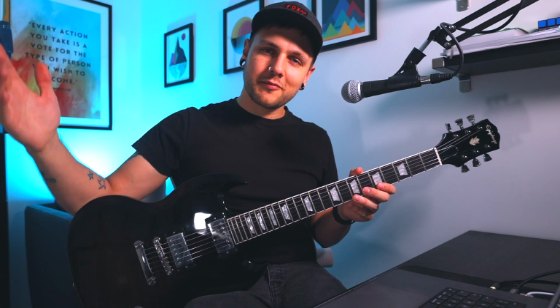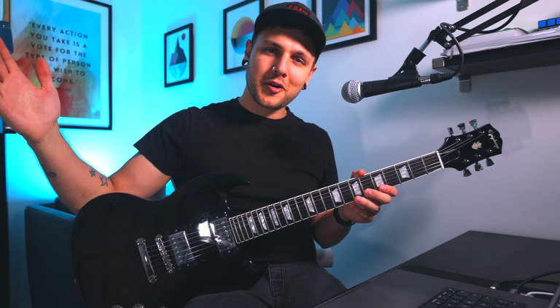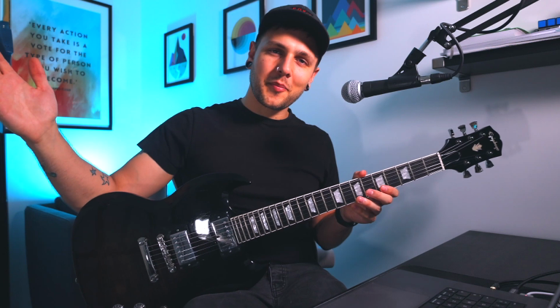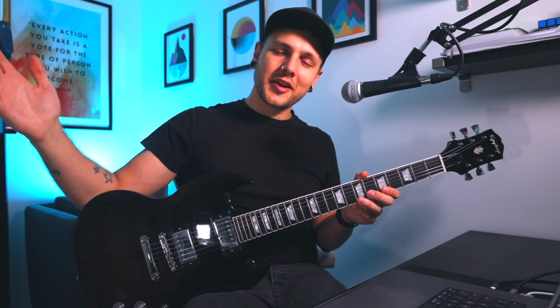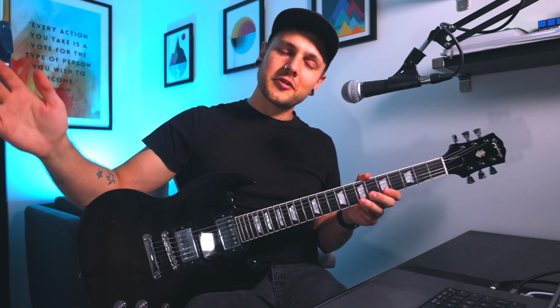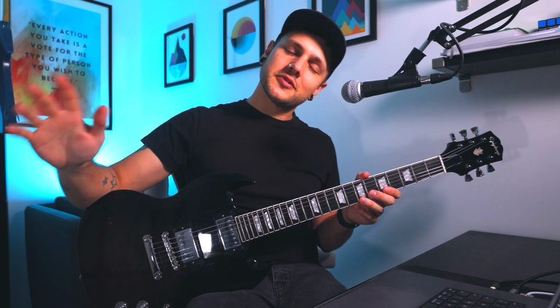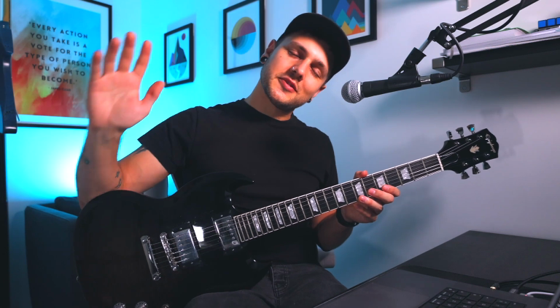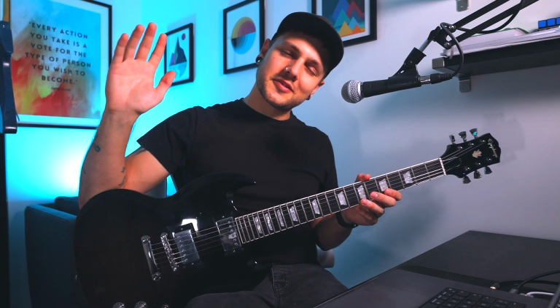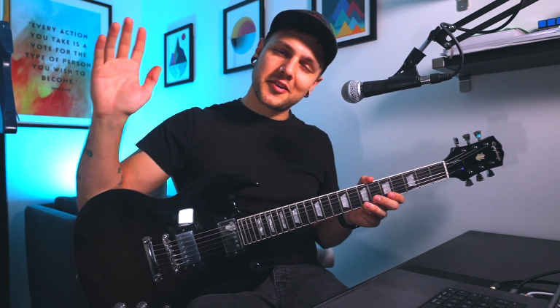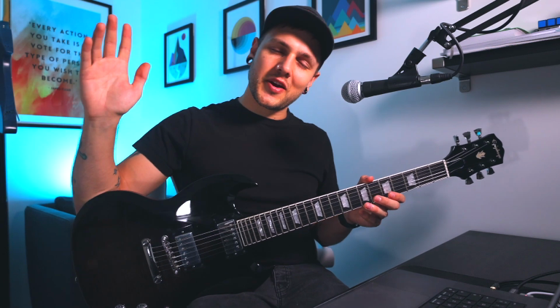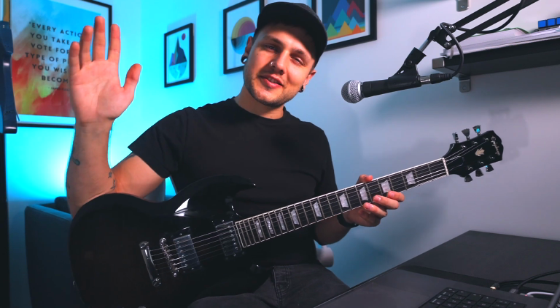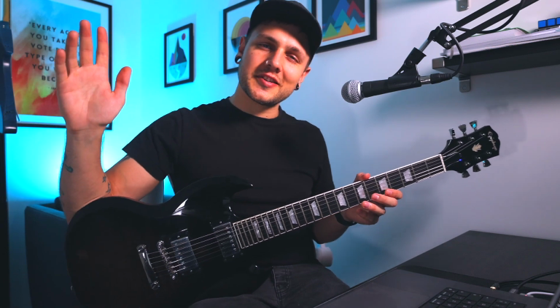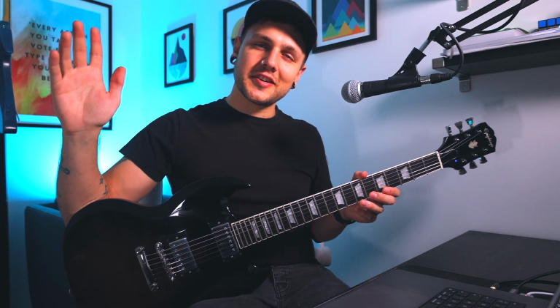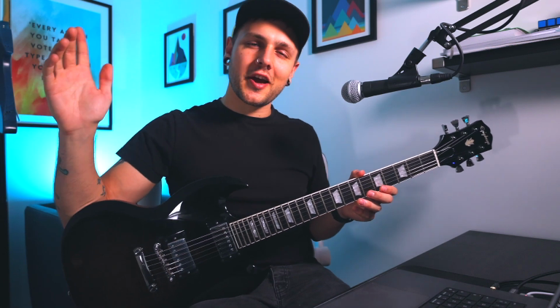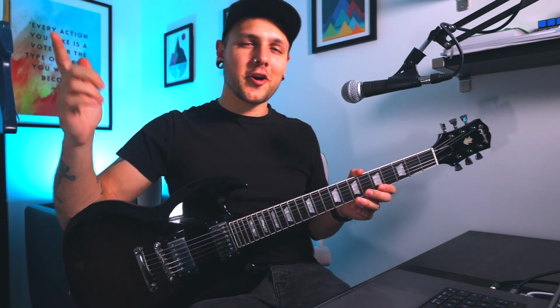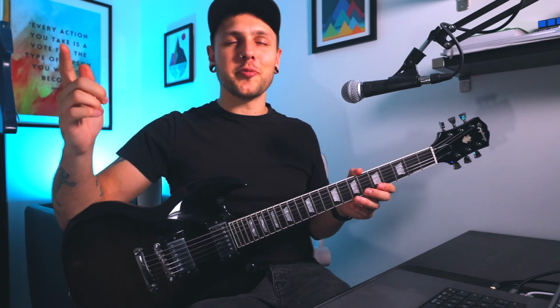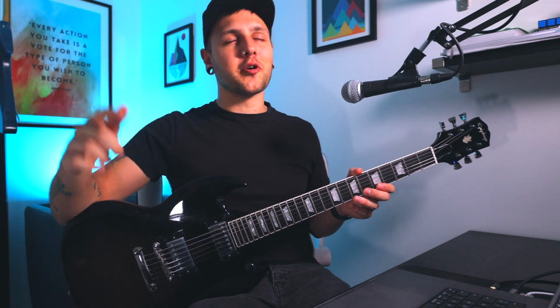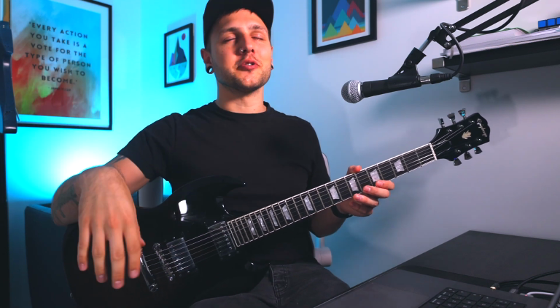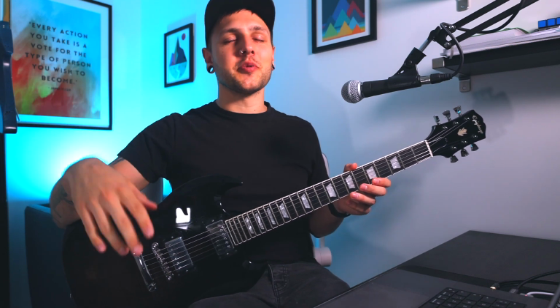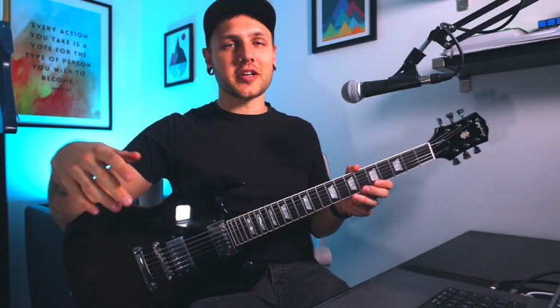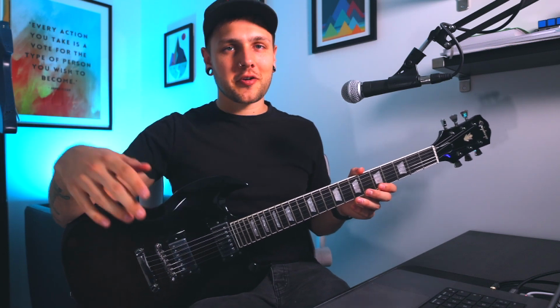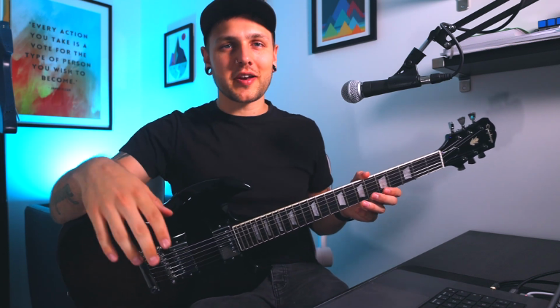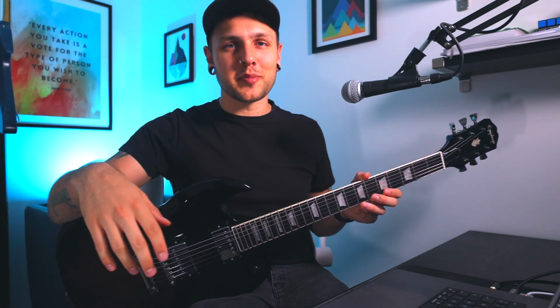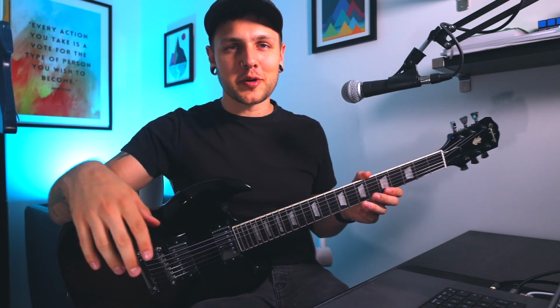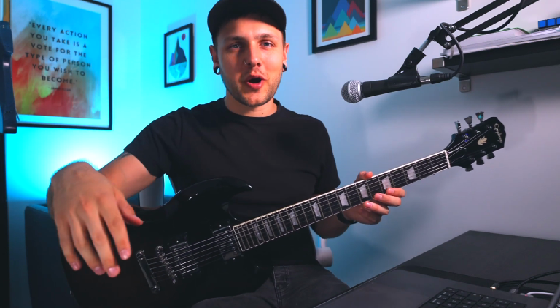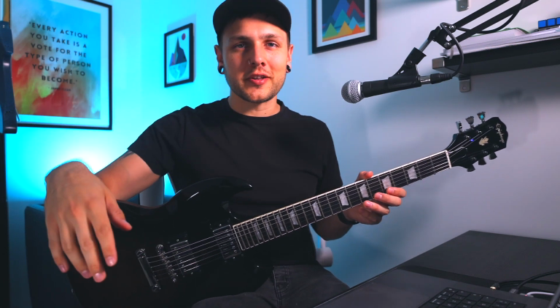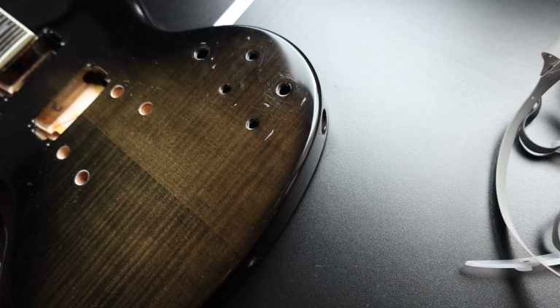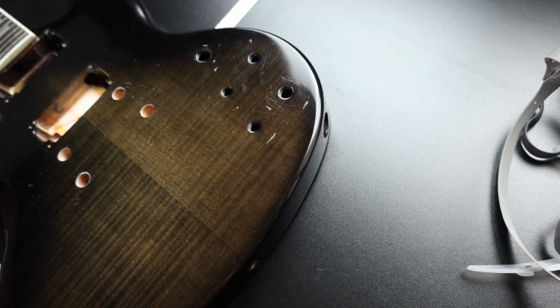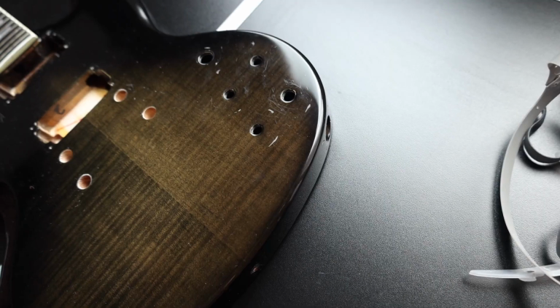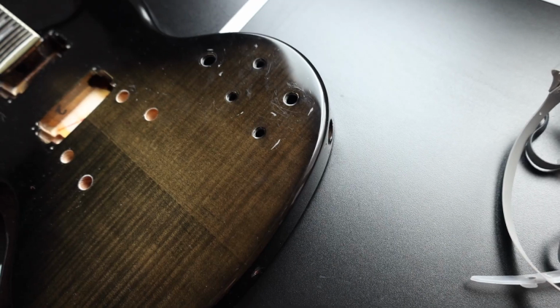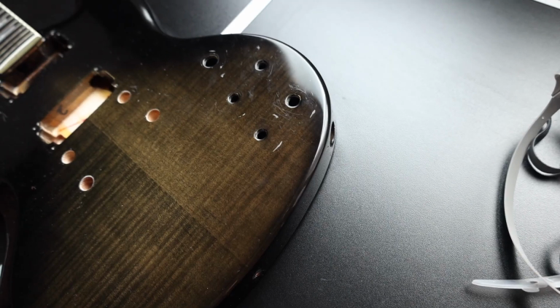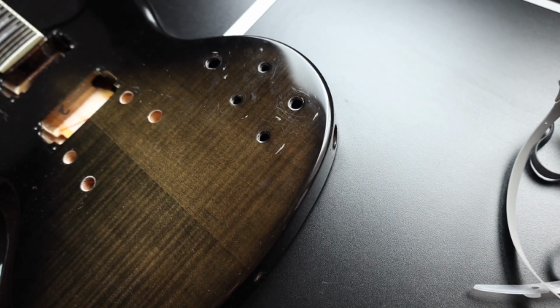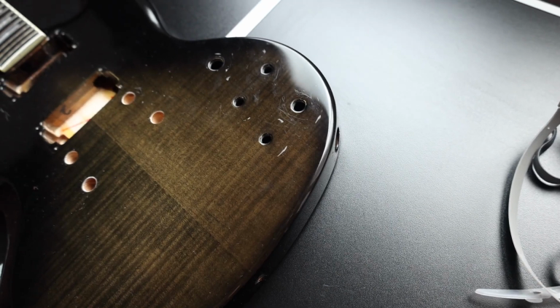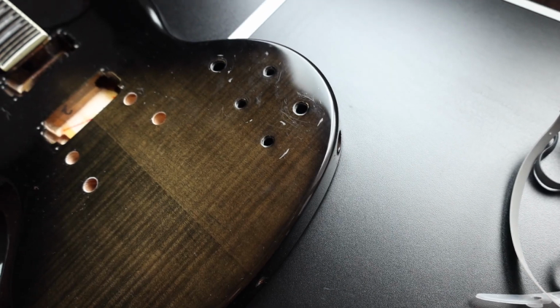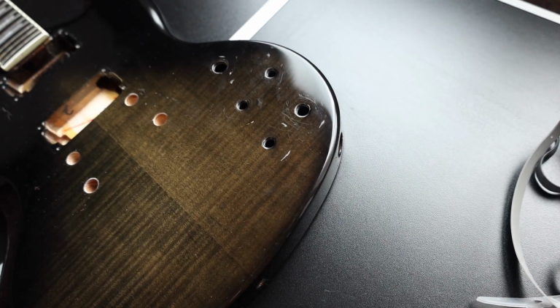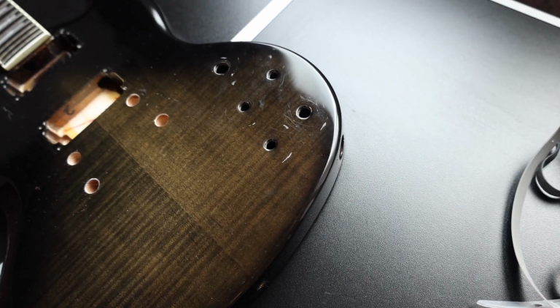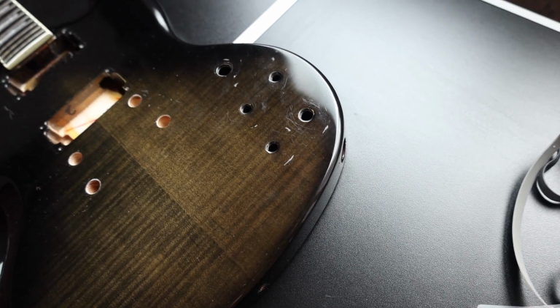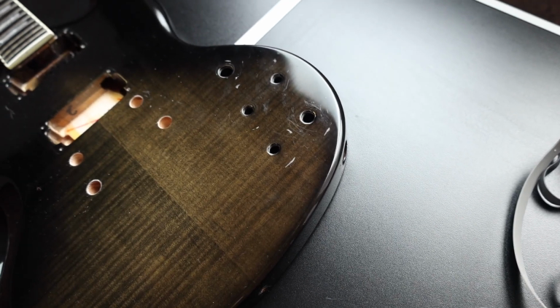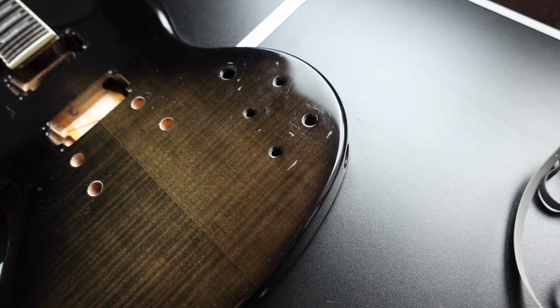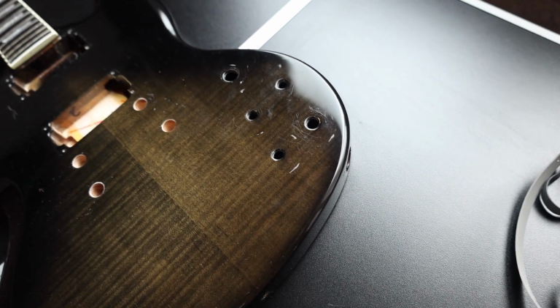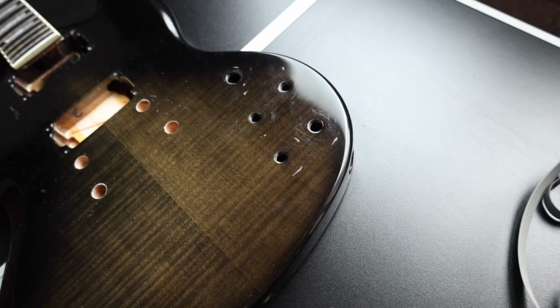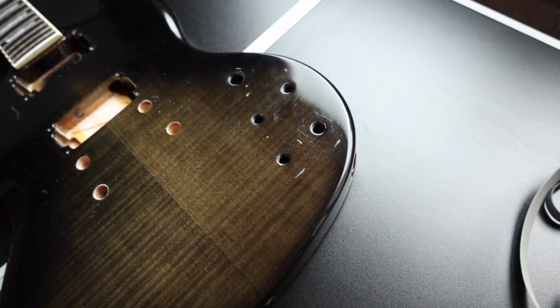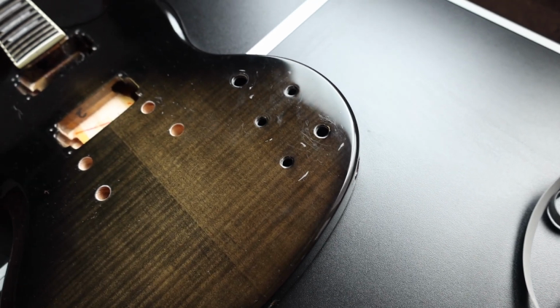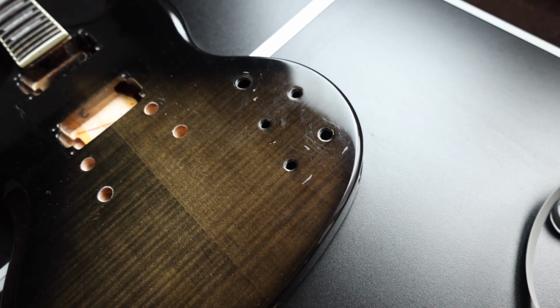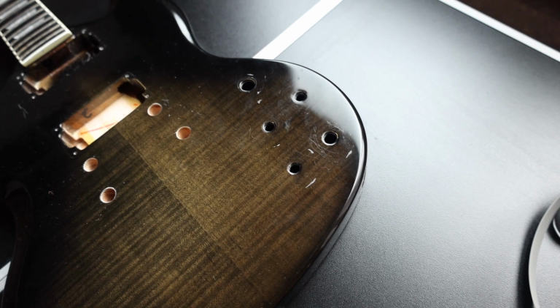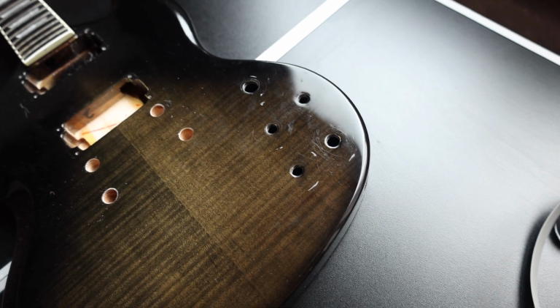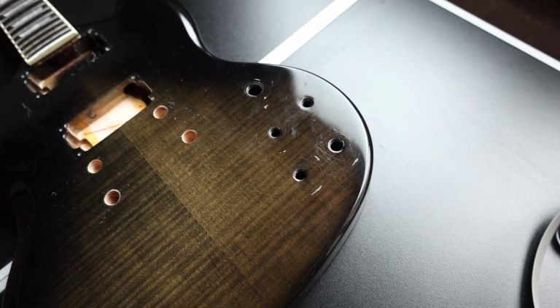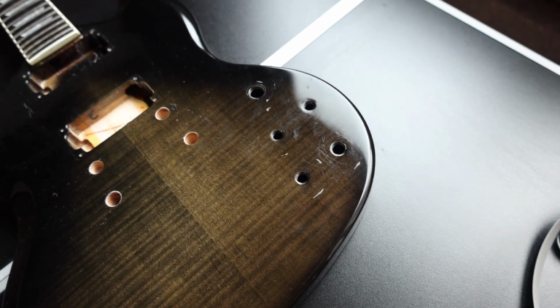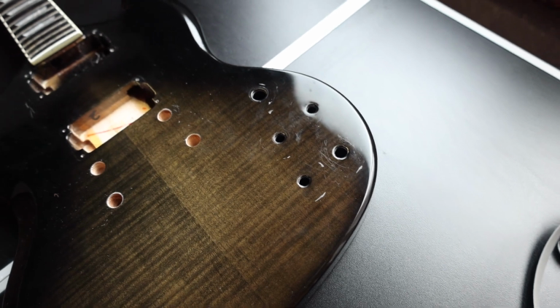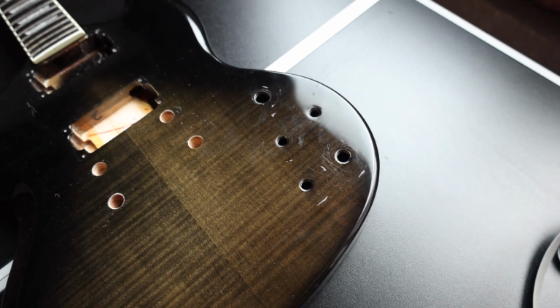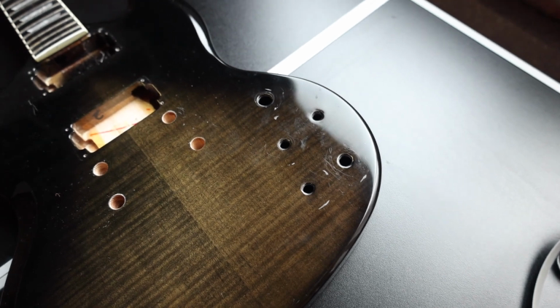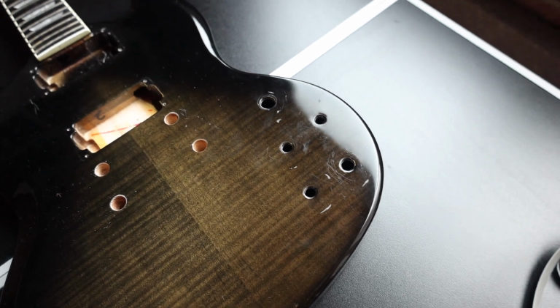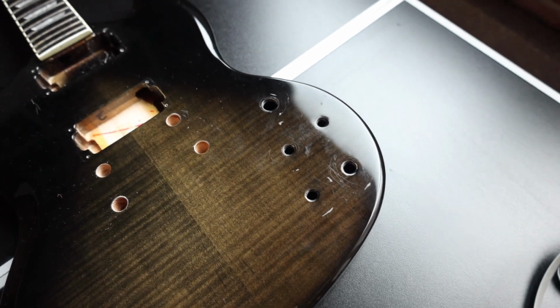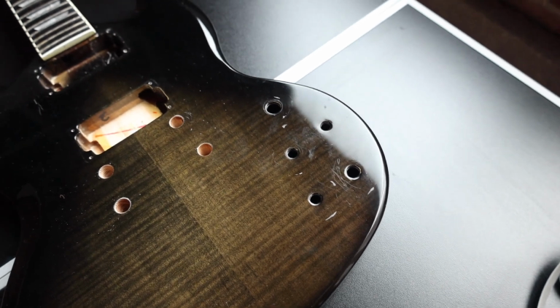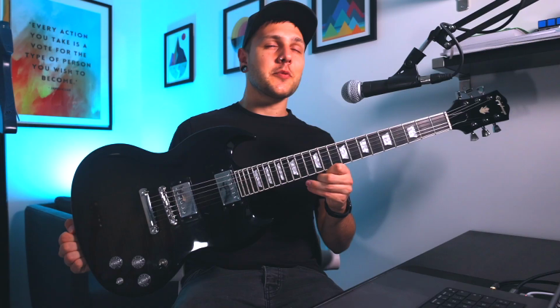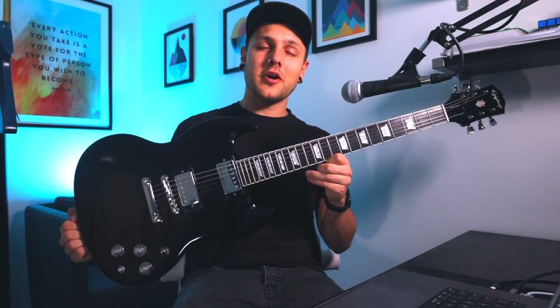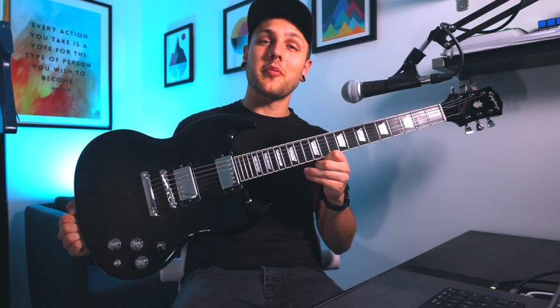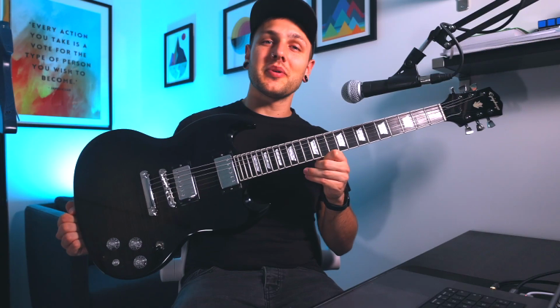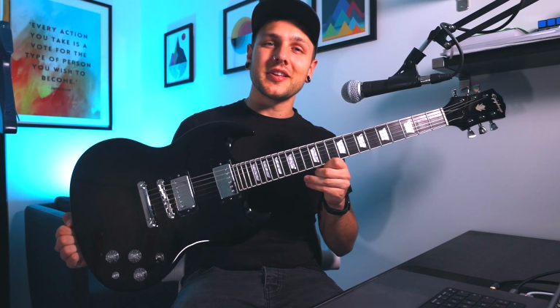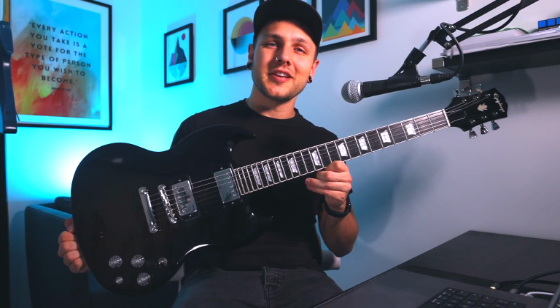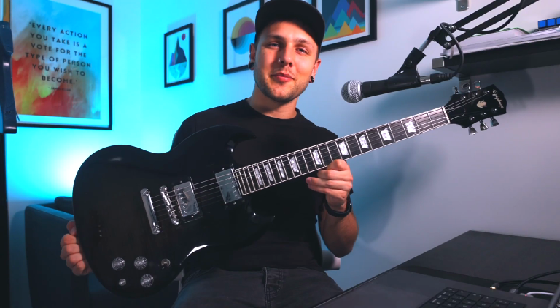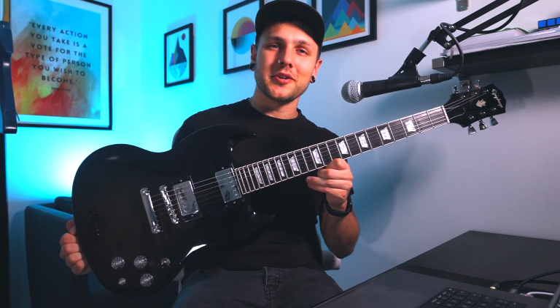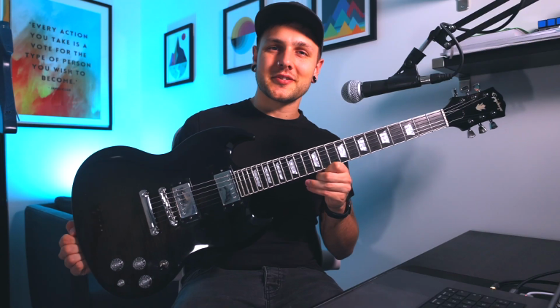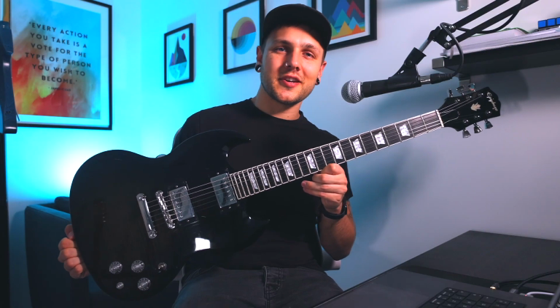Welcome back dudes, it's great to see you, I hope you're all doing incredibly well. In this video we're going to transform this beaten up Epiphone SG Modern into a complete monster.